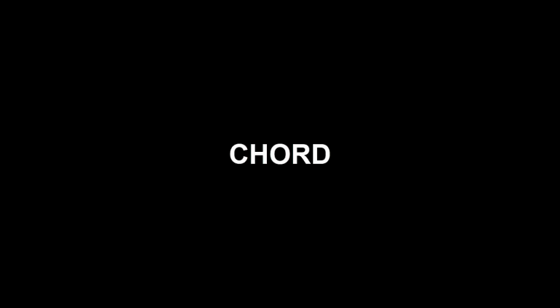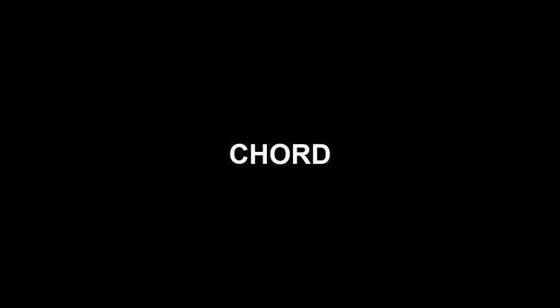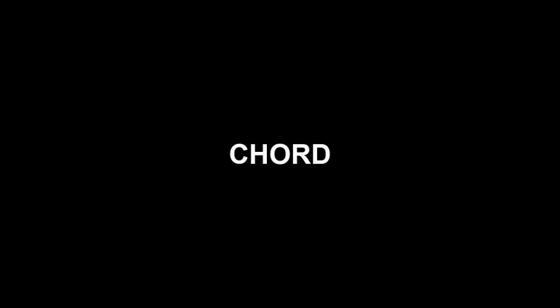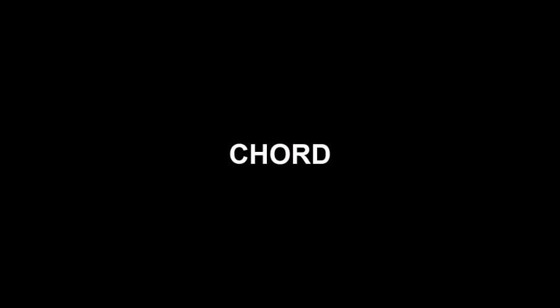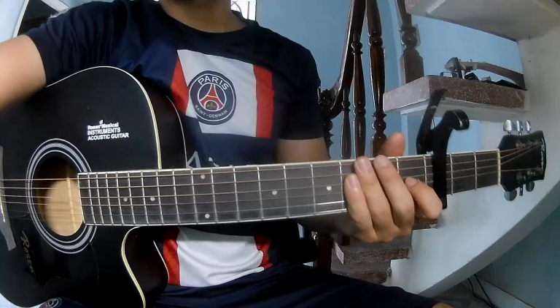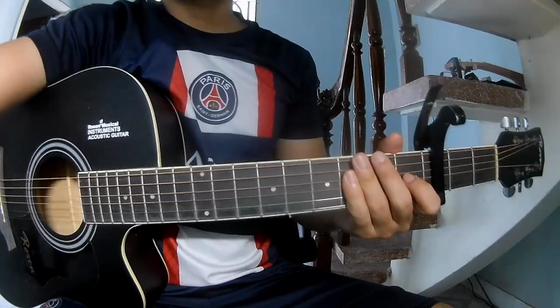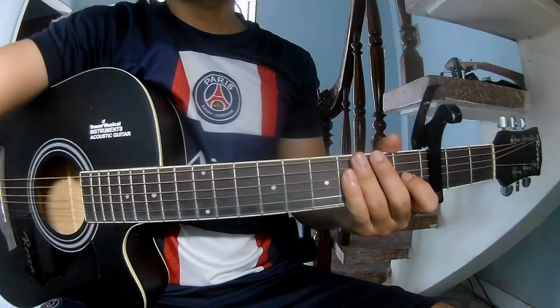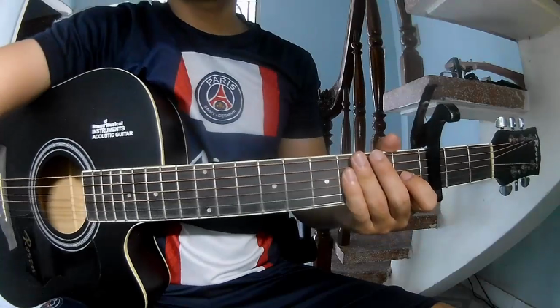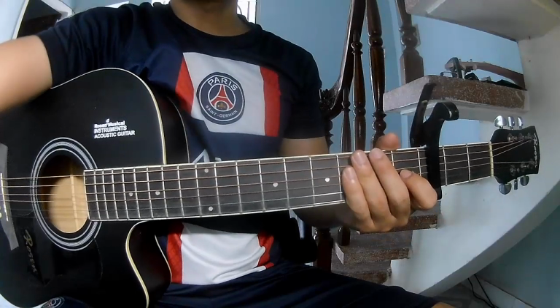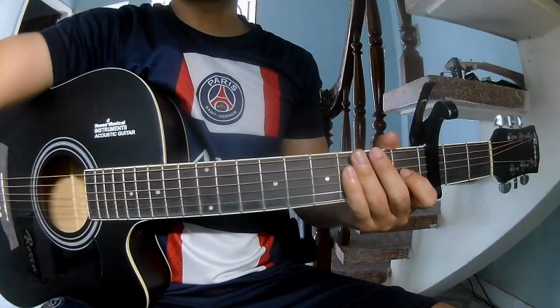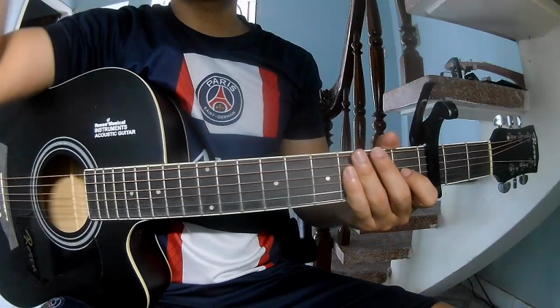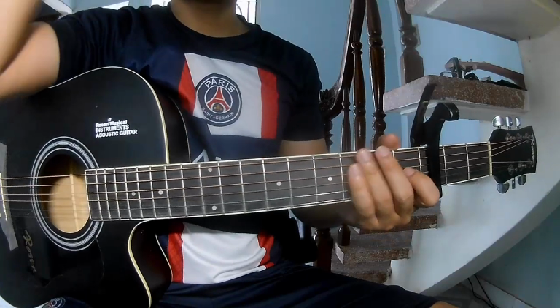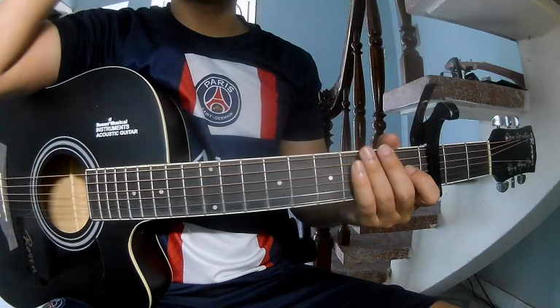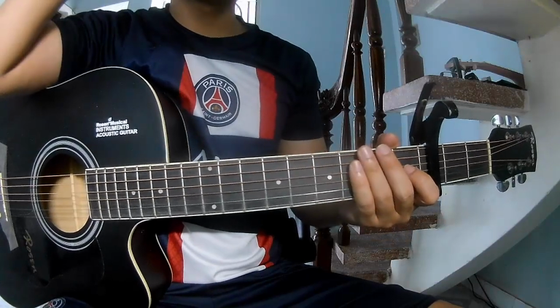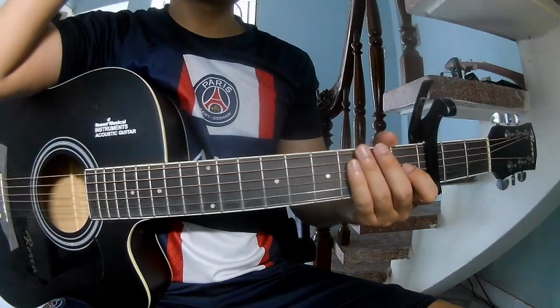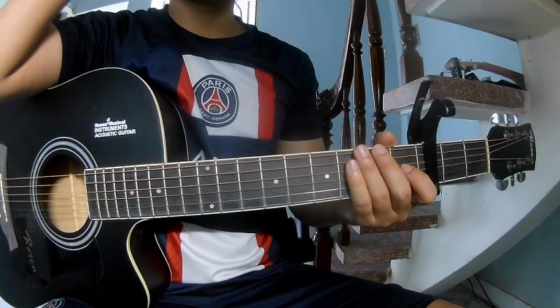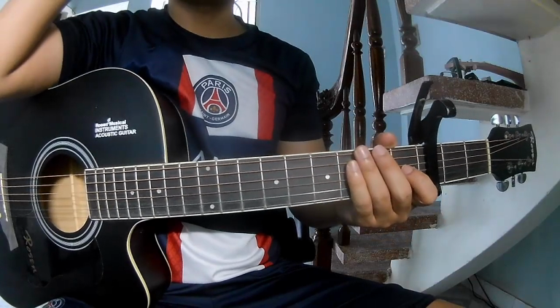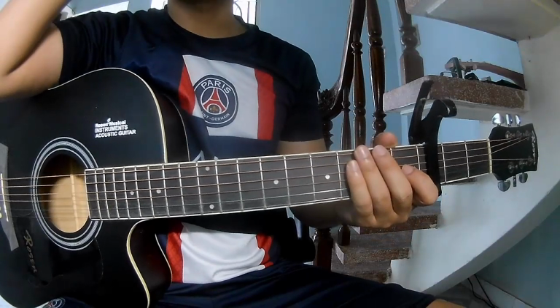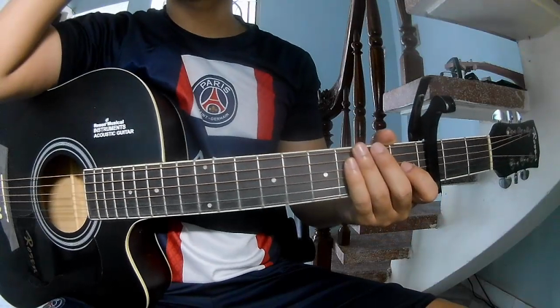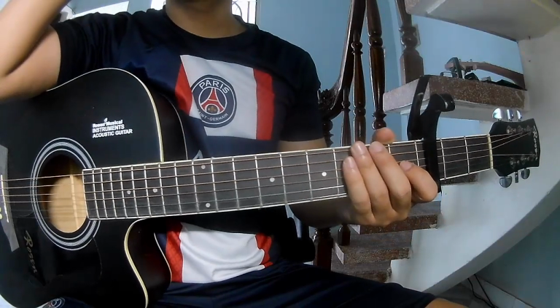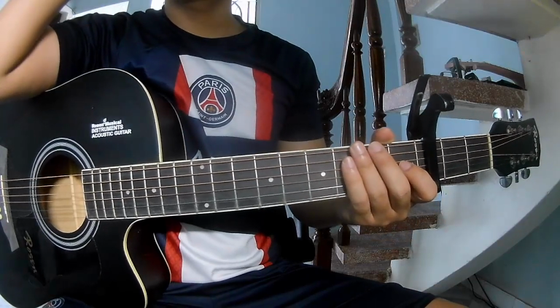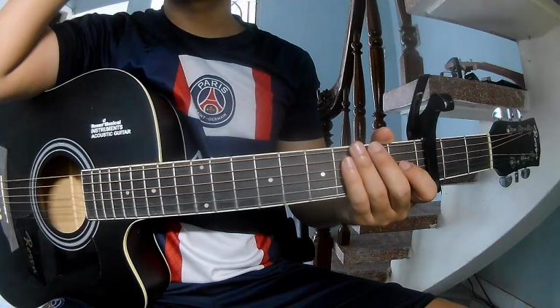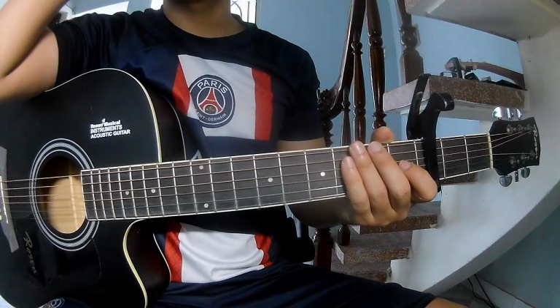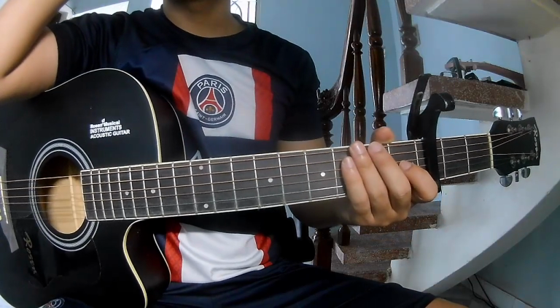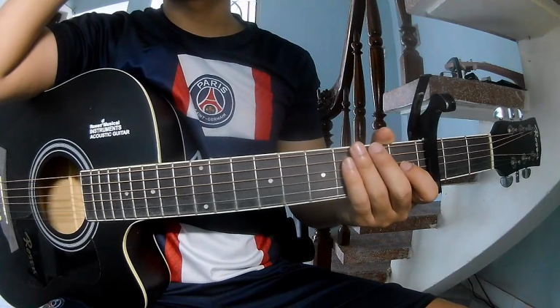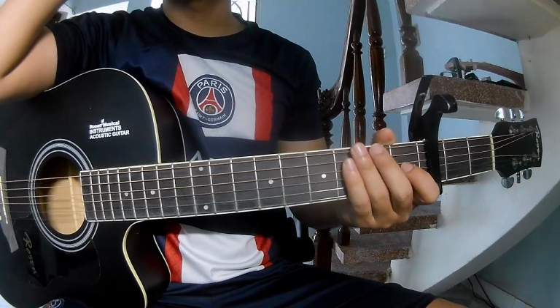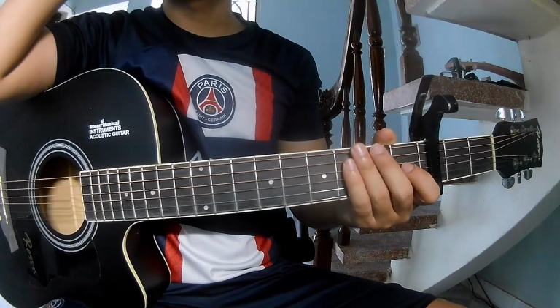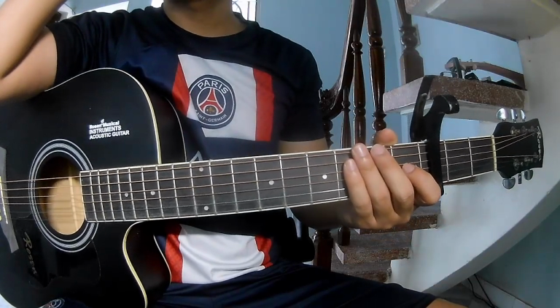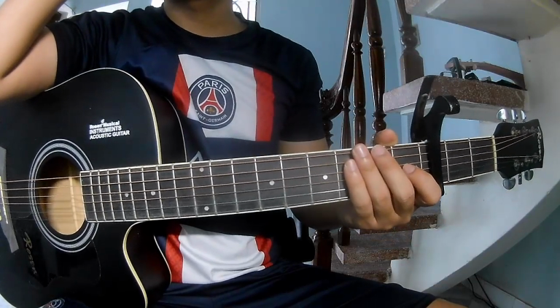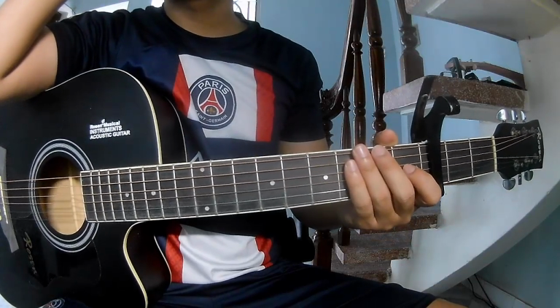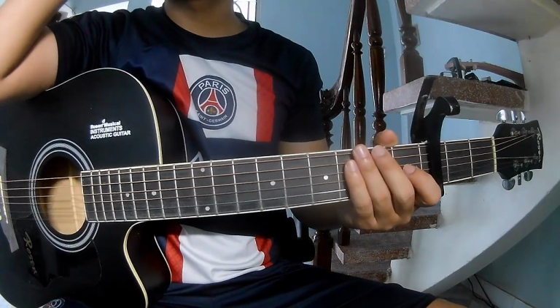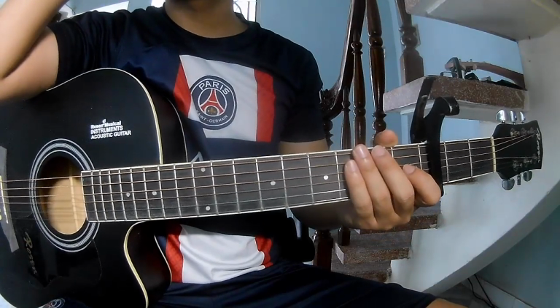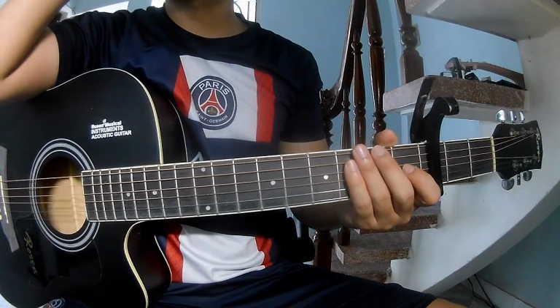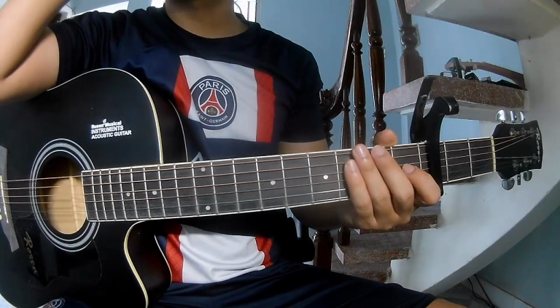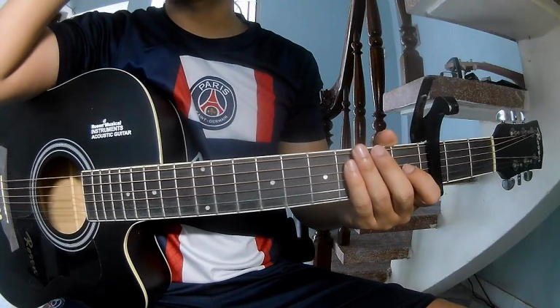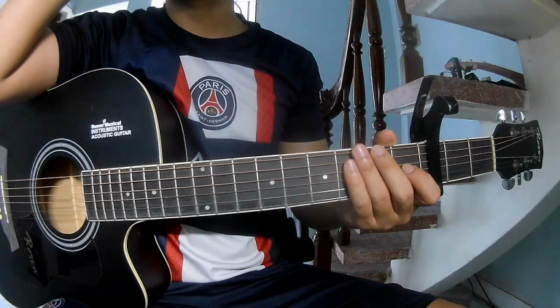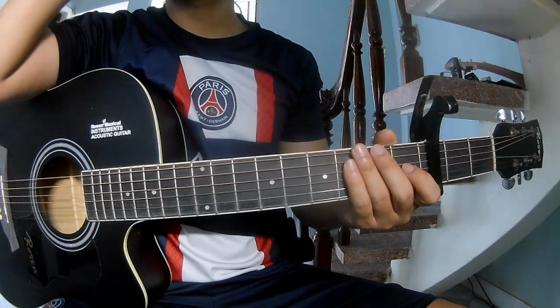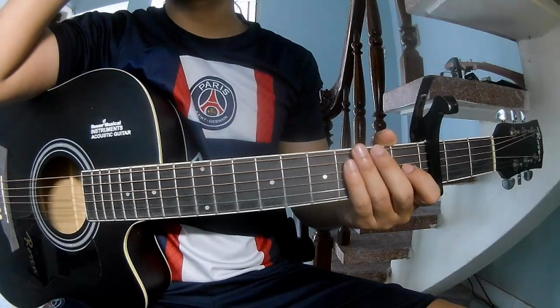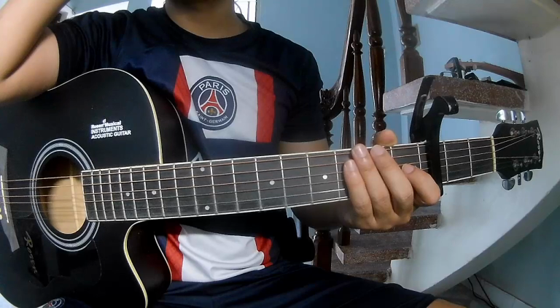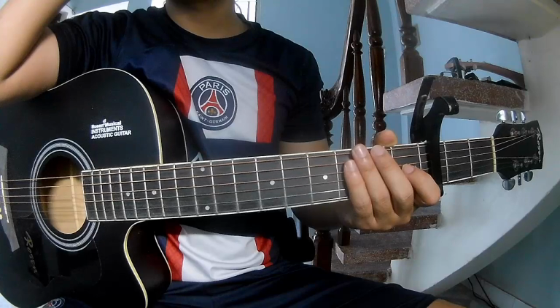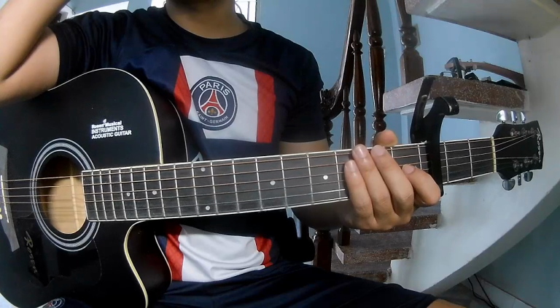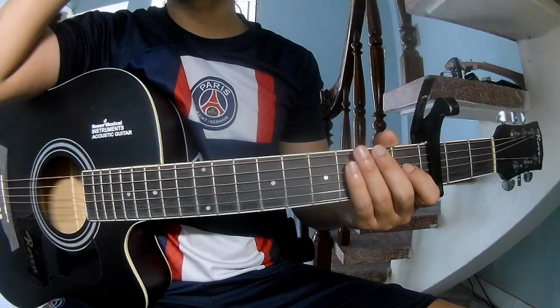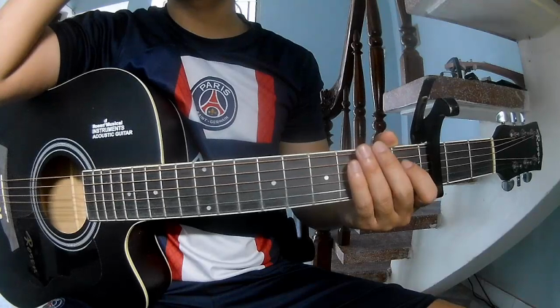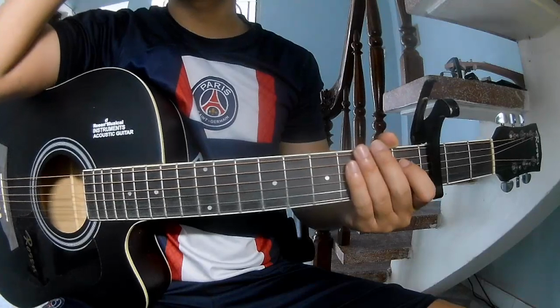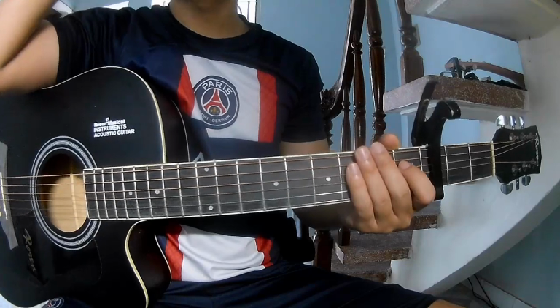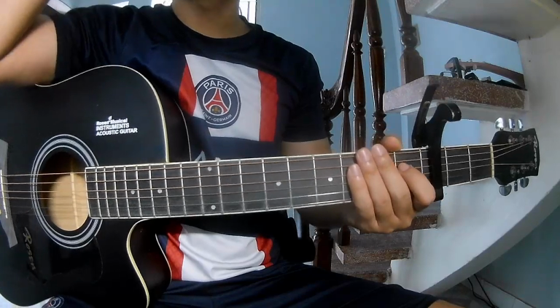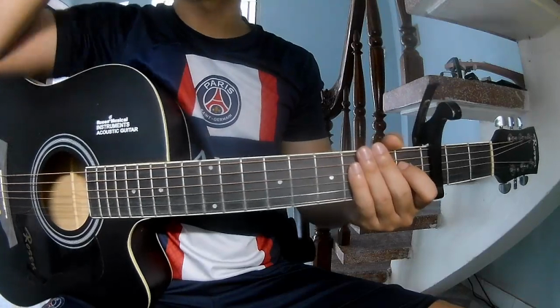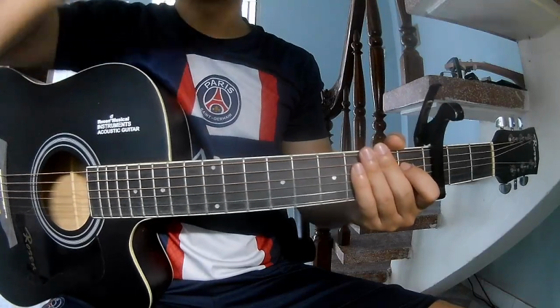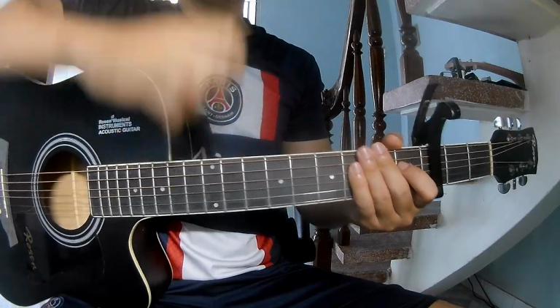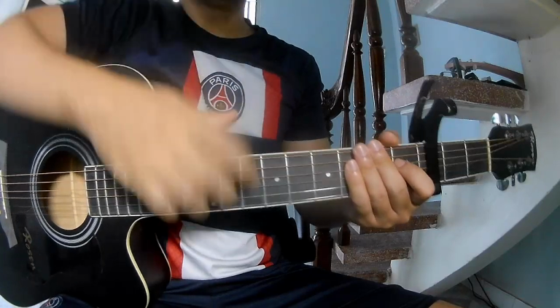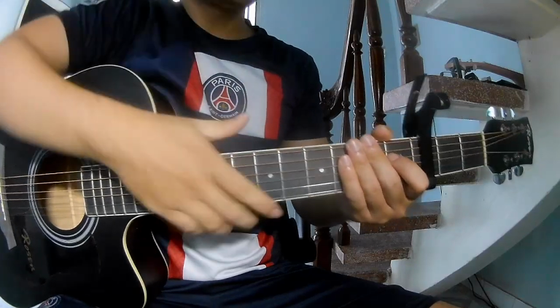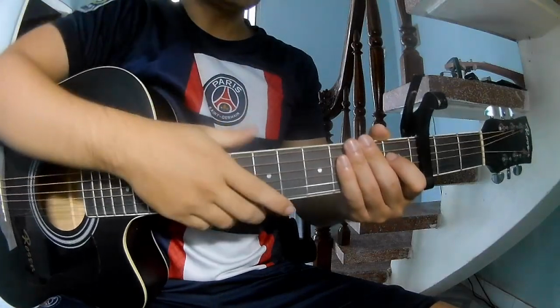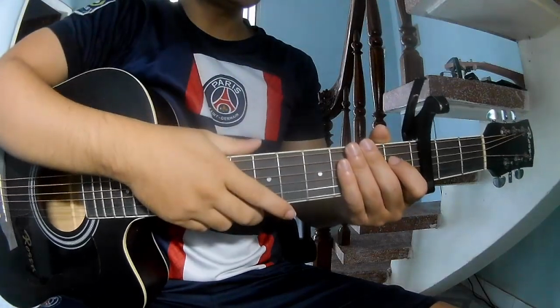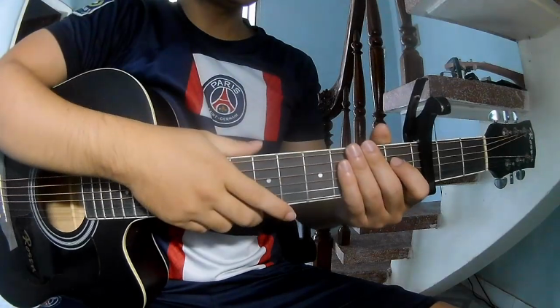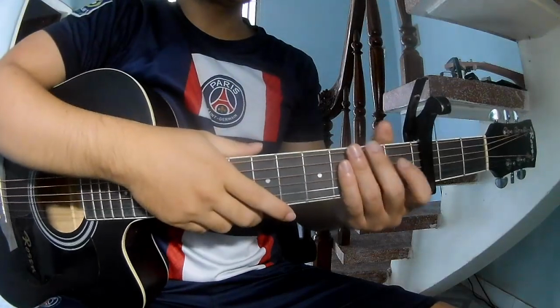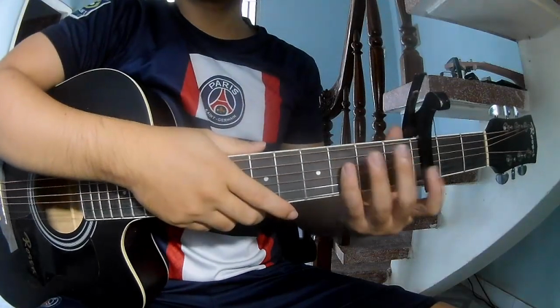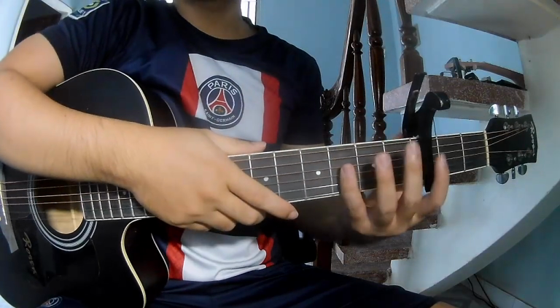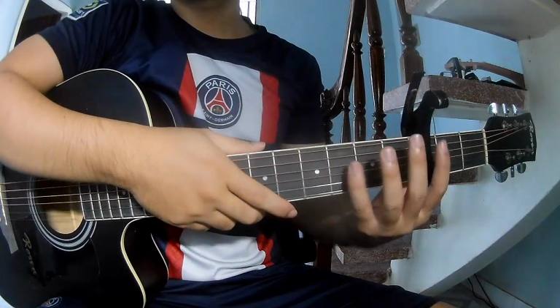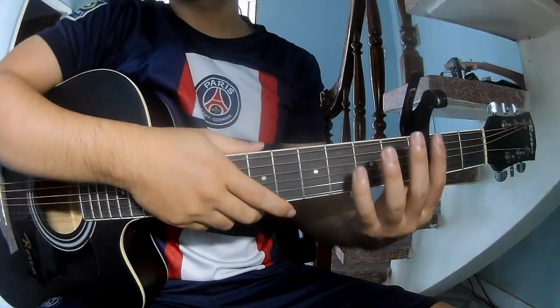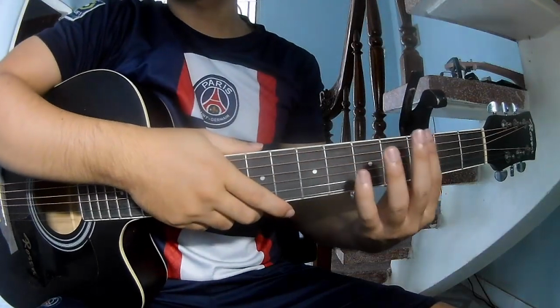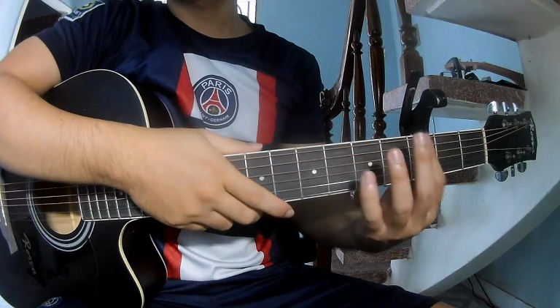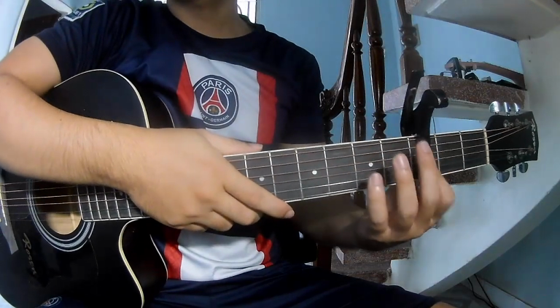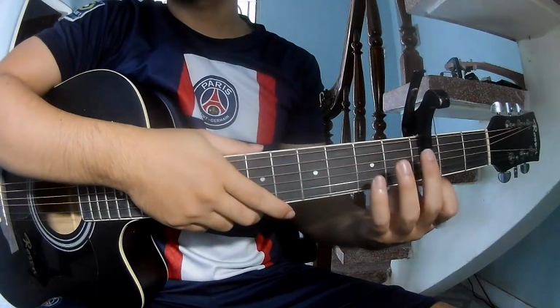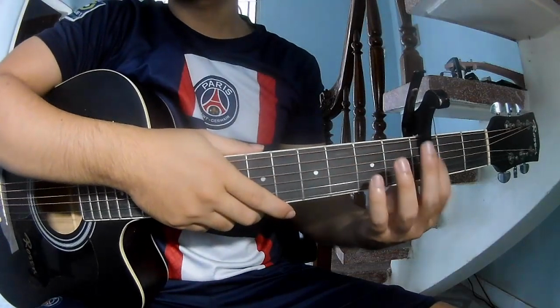Hi everyone. Today we'll see how to play guitar from Pogun's Dots by MCFG. First we'll see cable in the third frame.